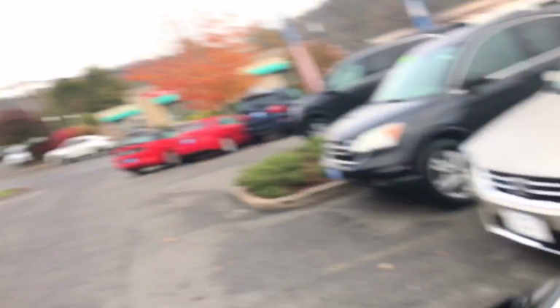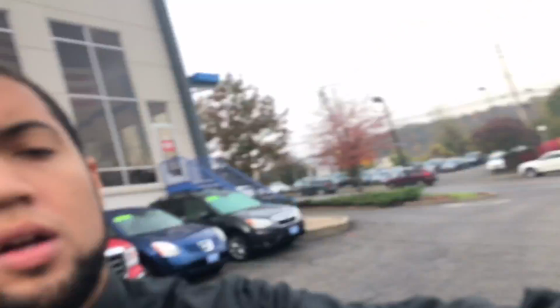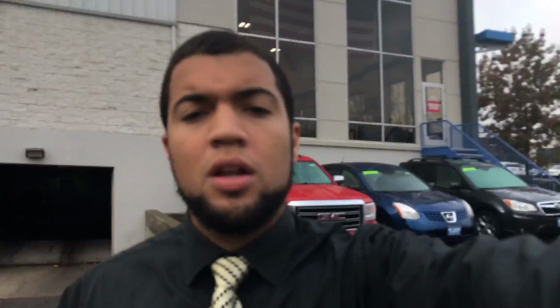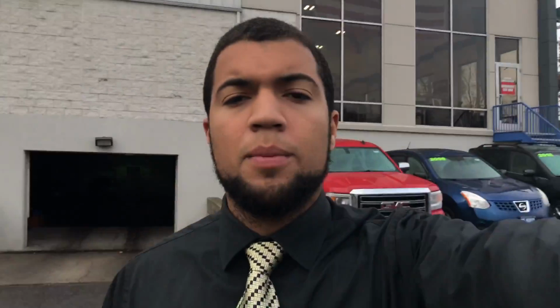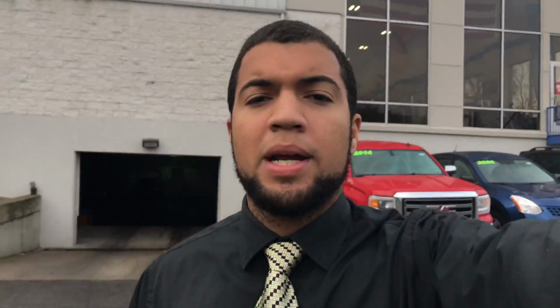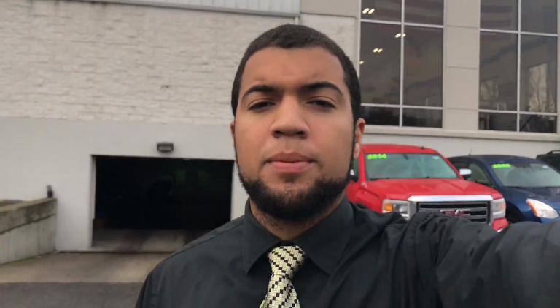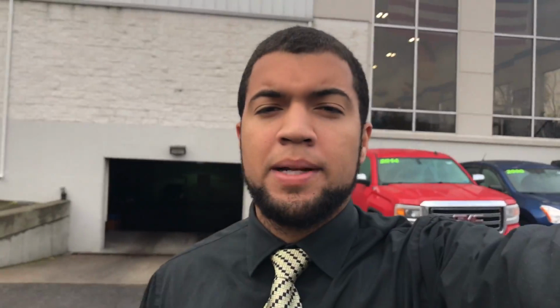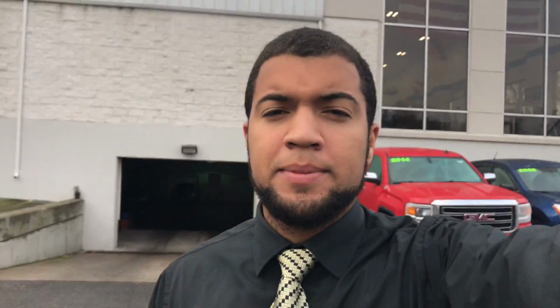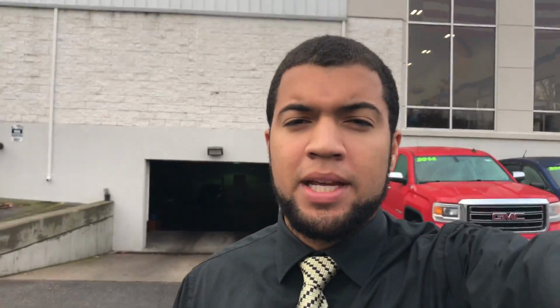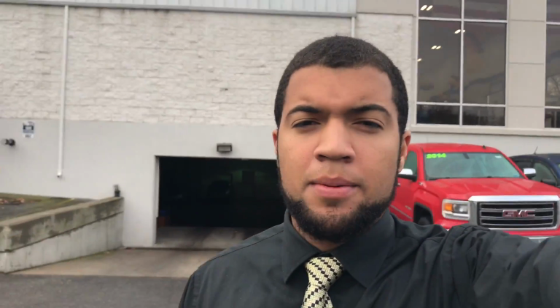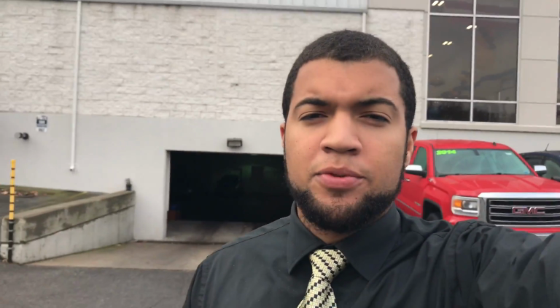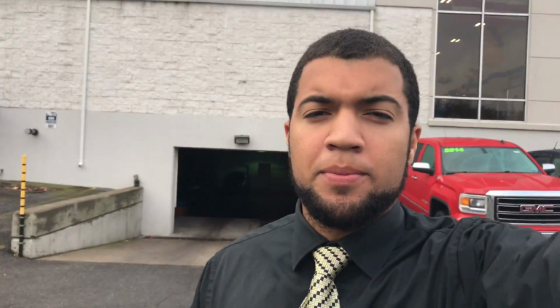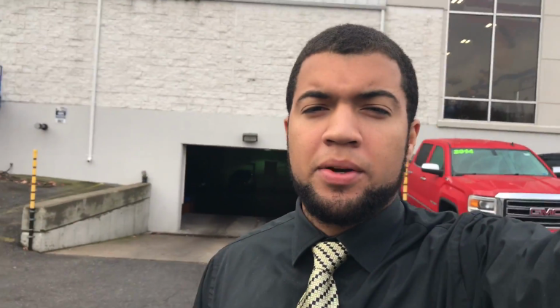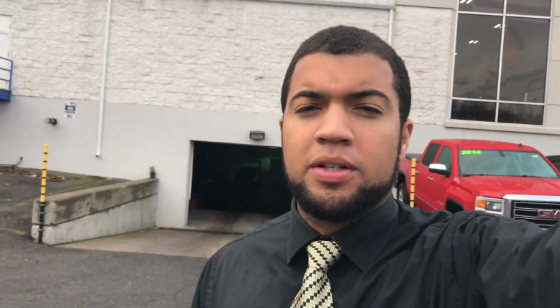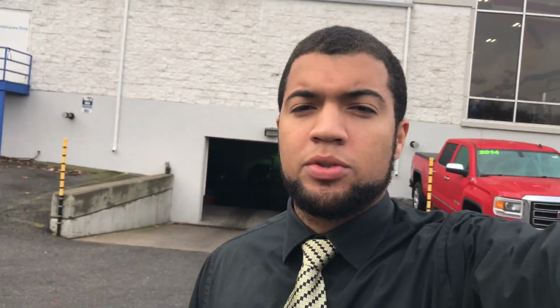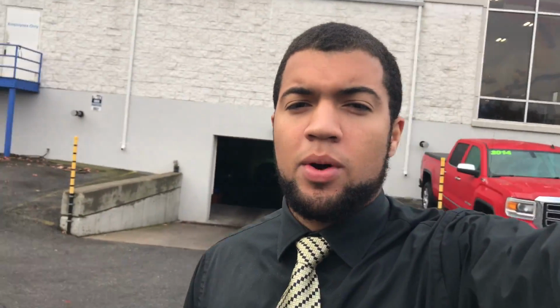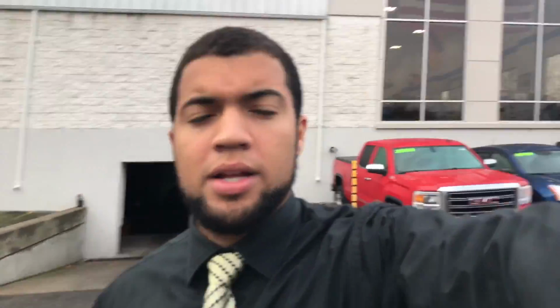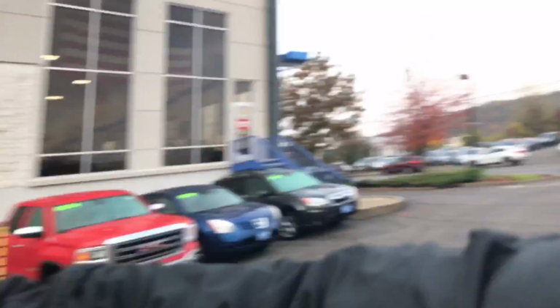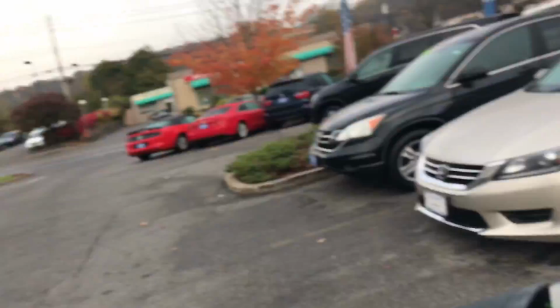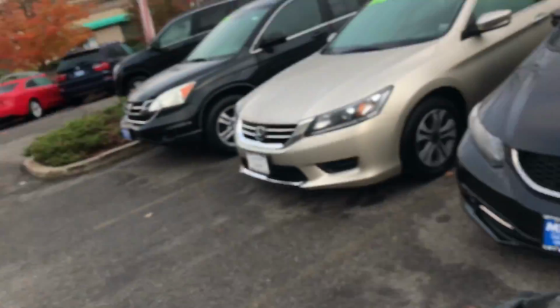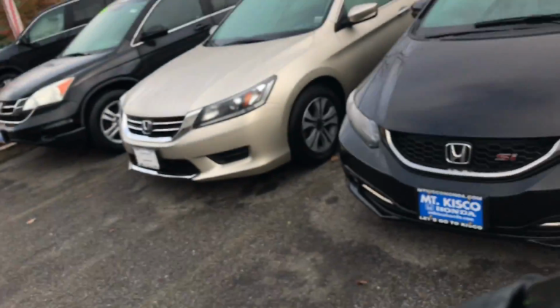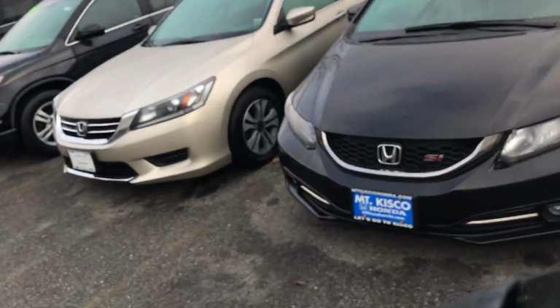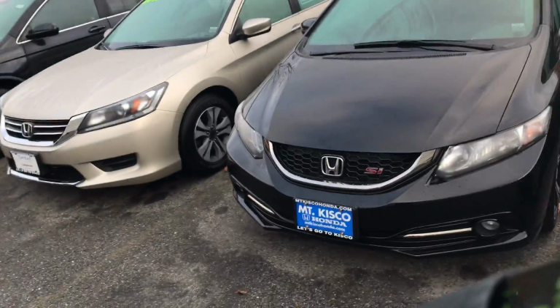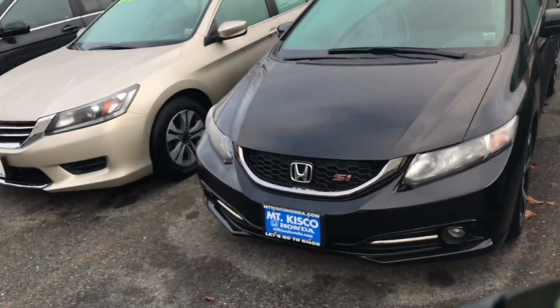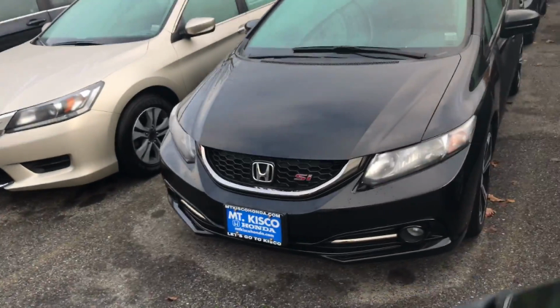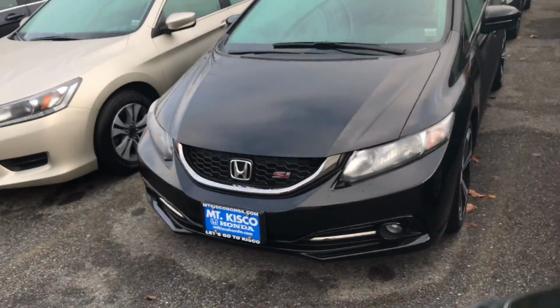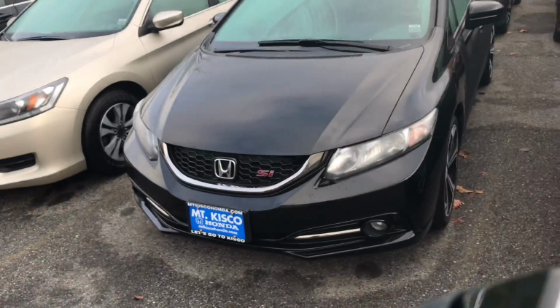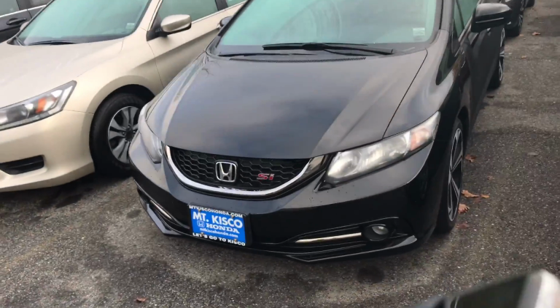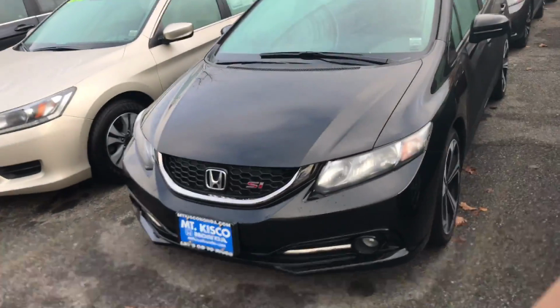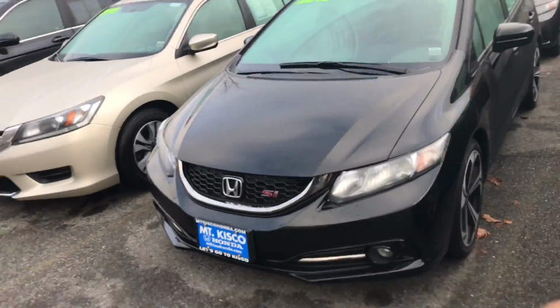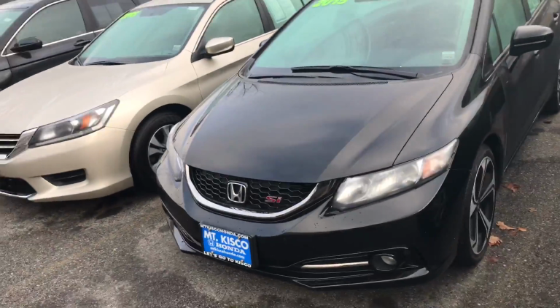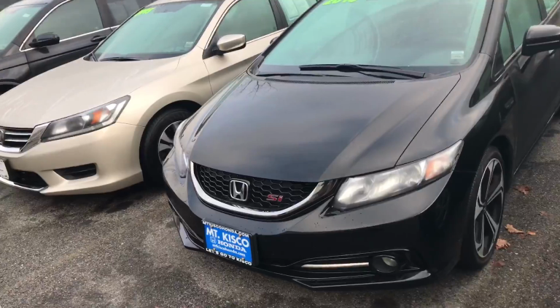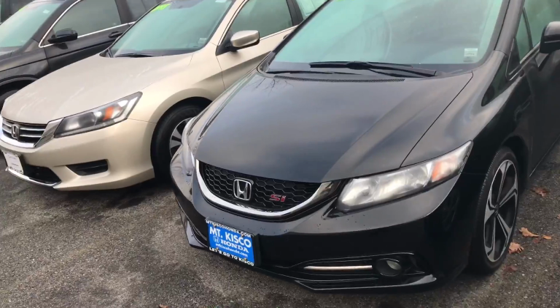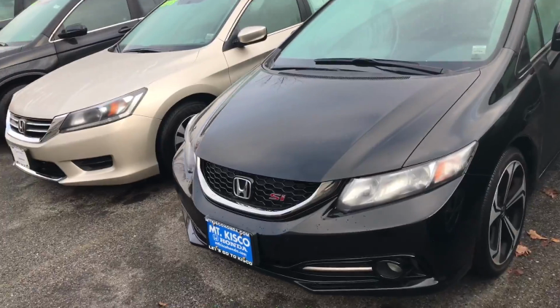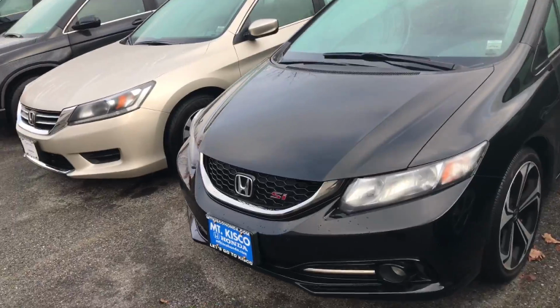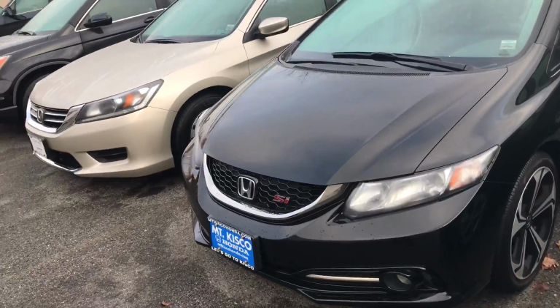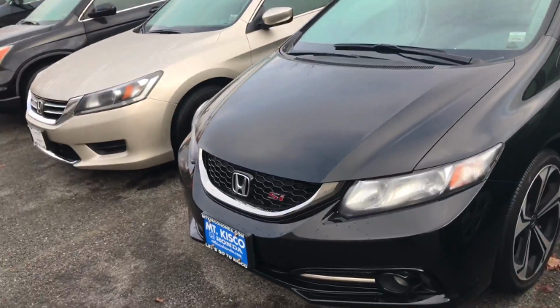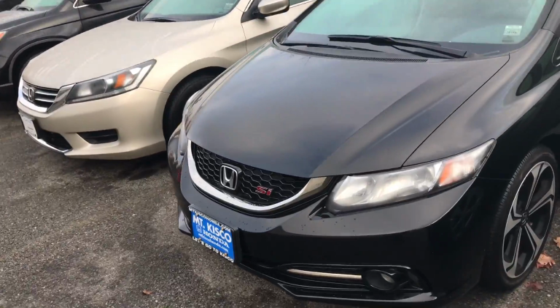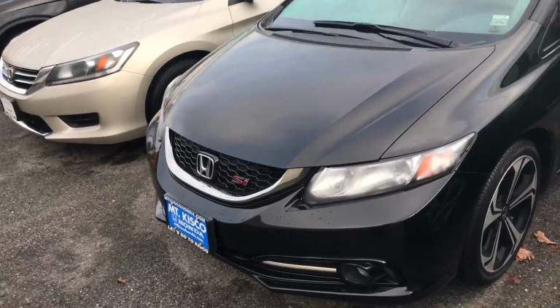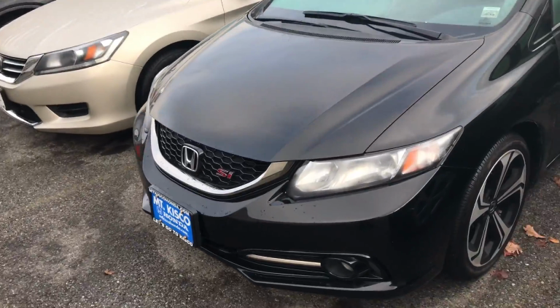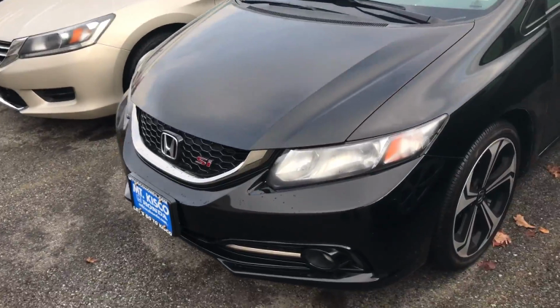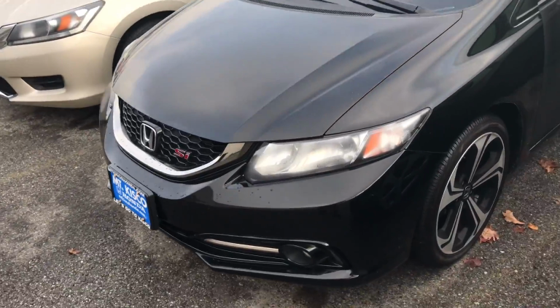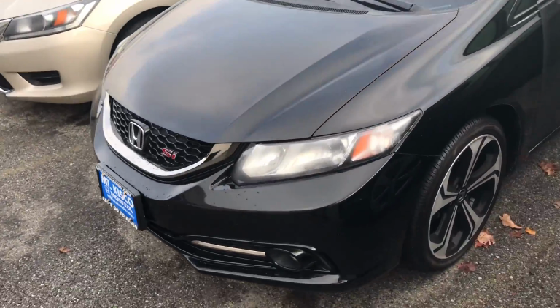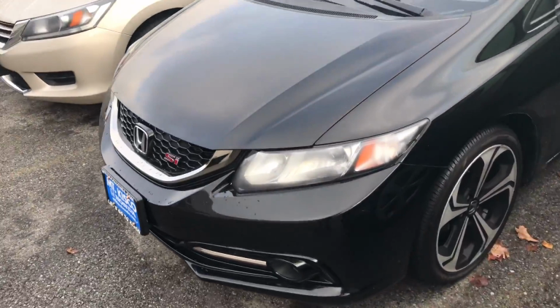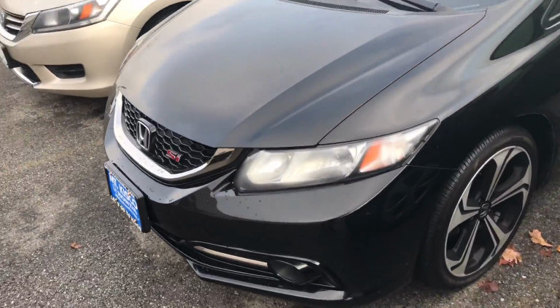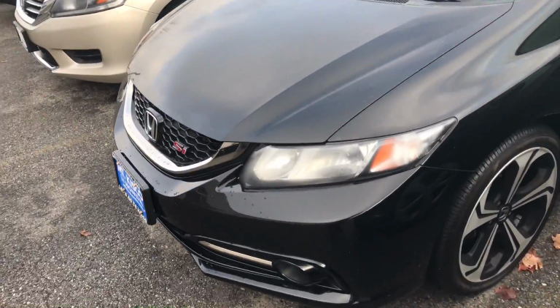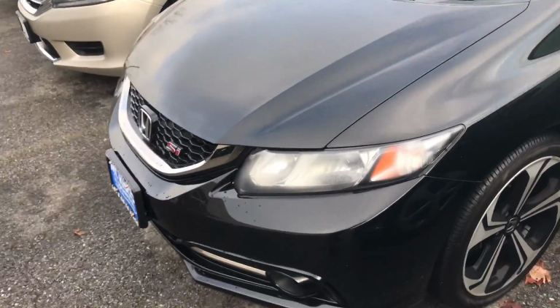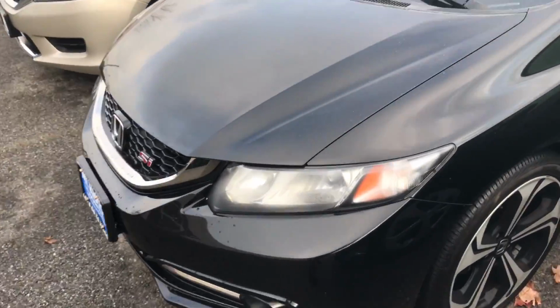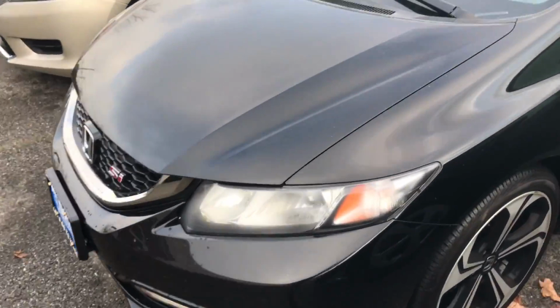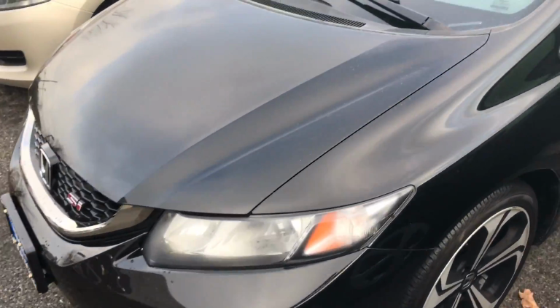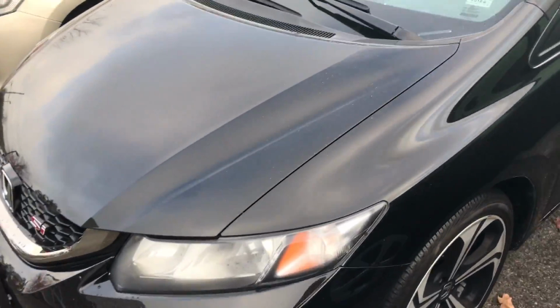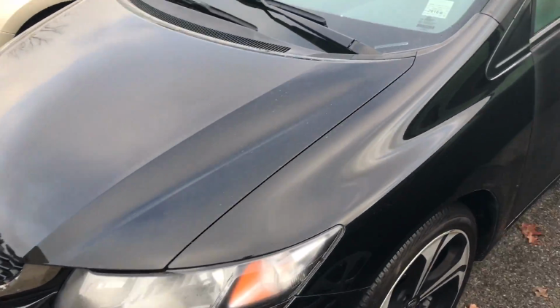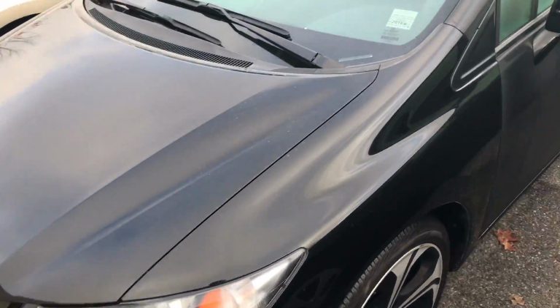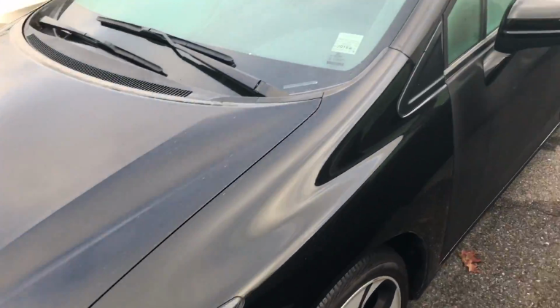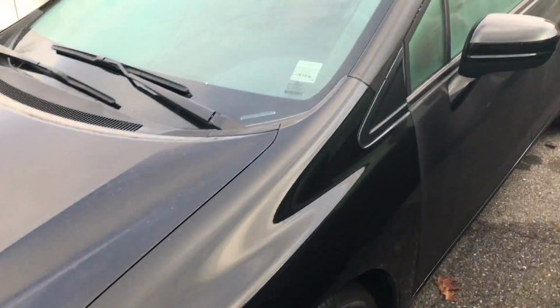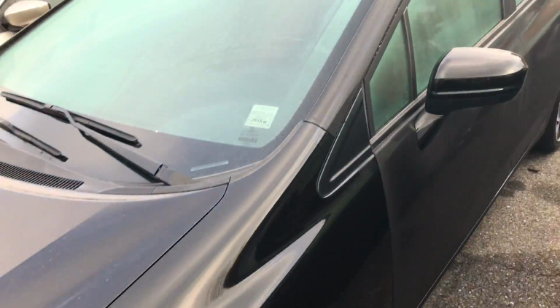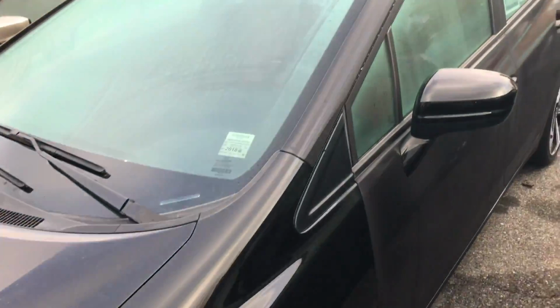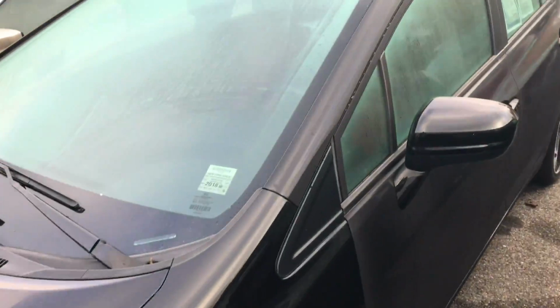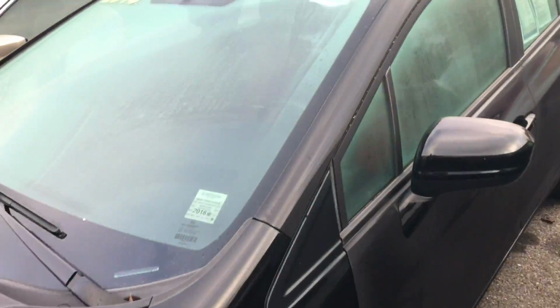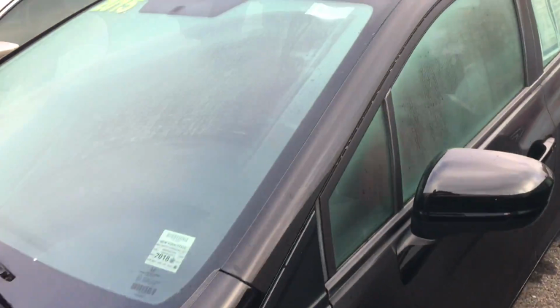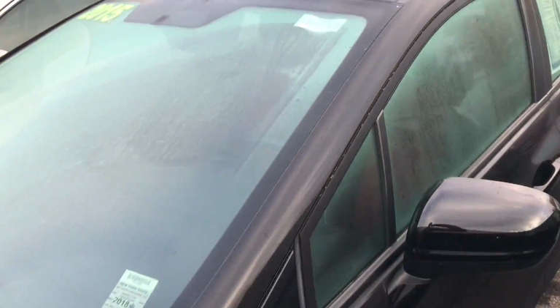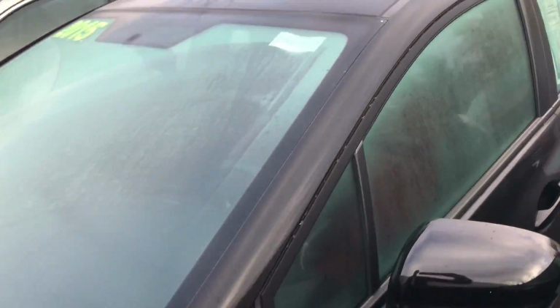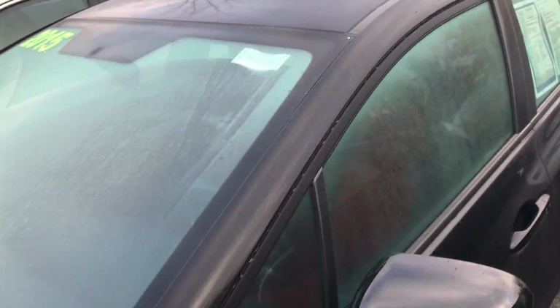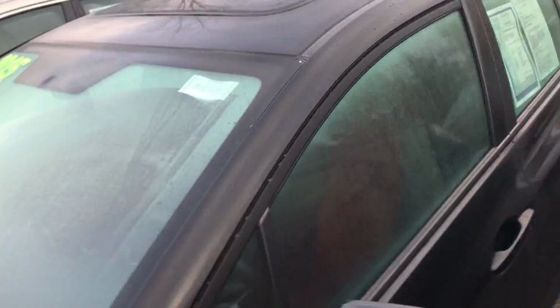Hello Michael, my name is Gabriel from Mt Kisco Honda, showing the 2015 Honda Civic SI that you inquired about in black.